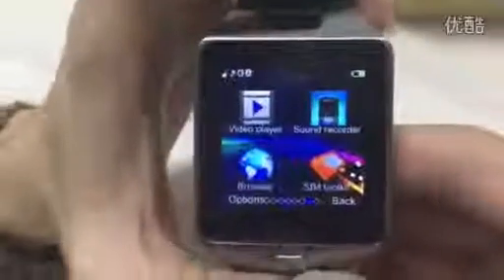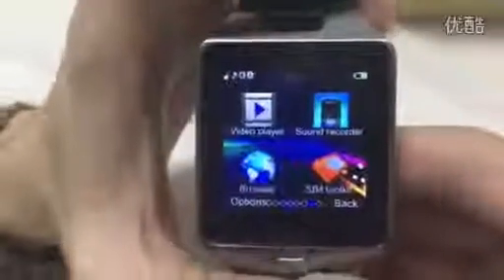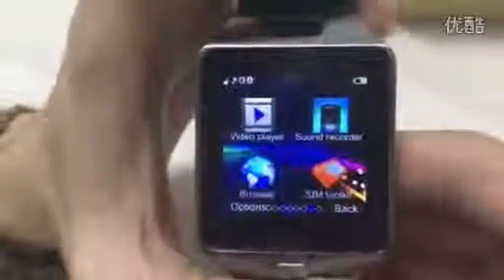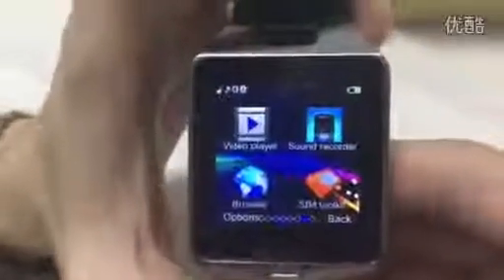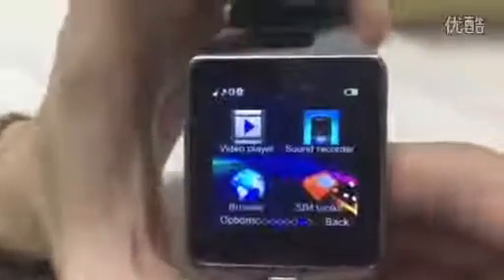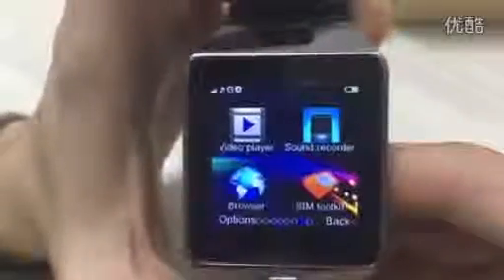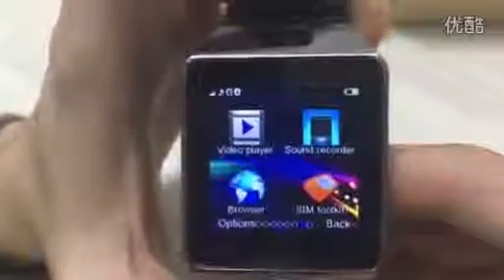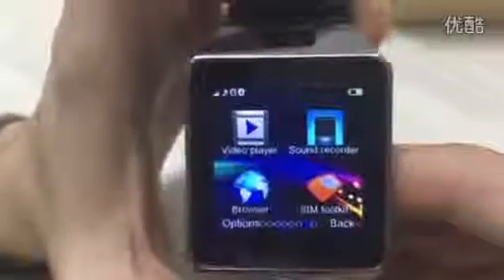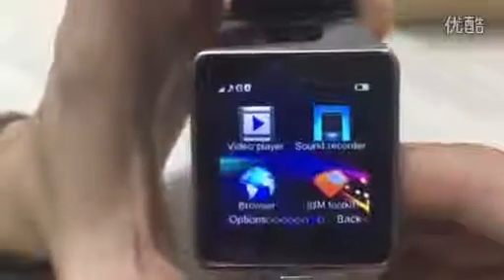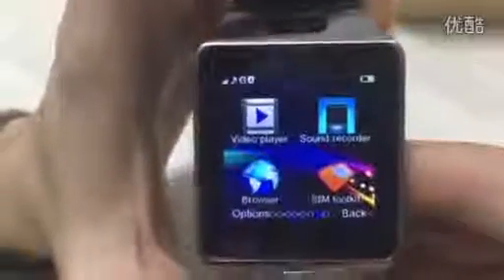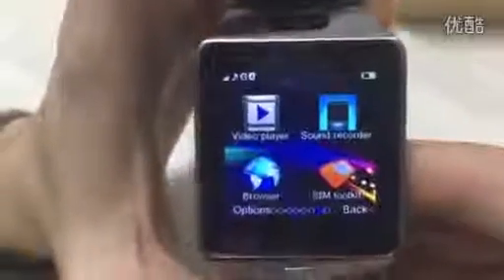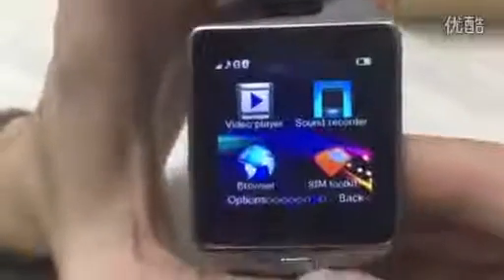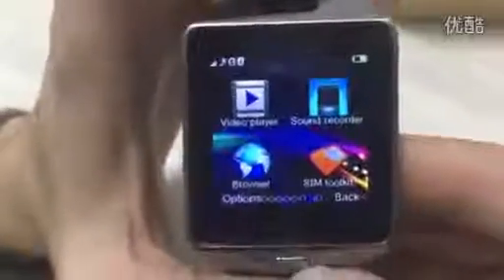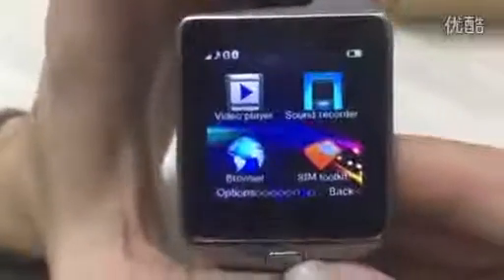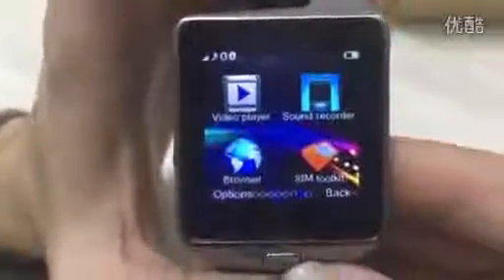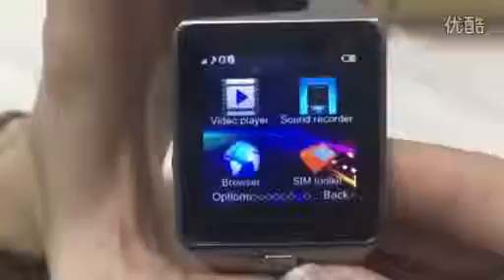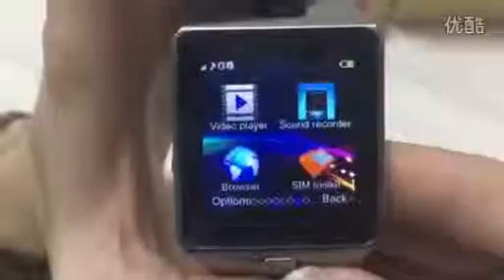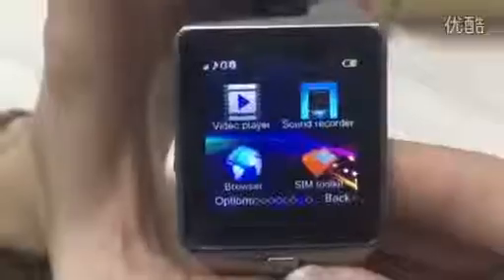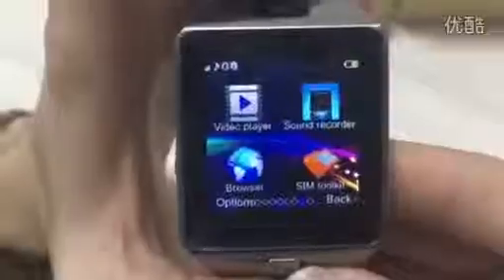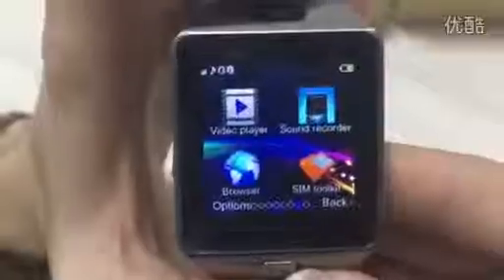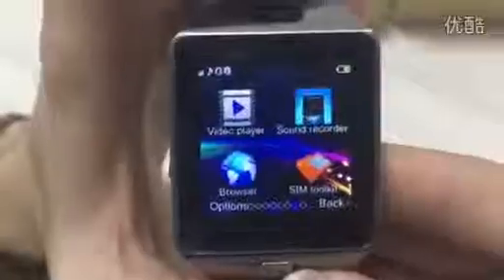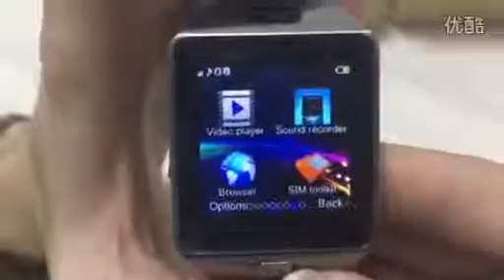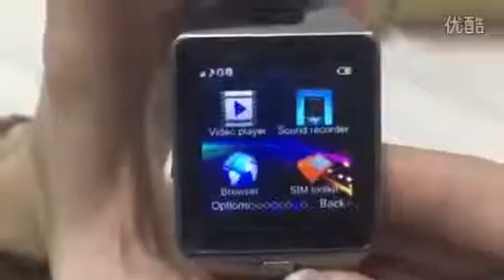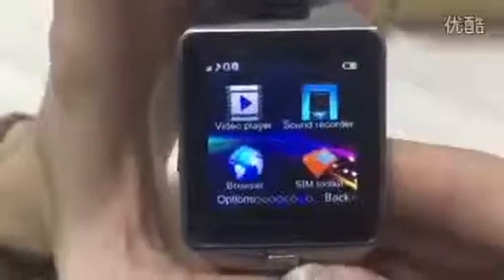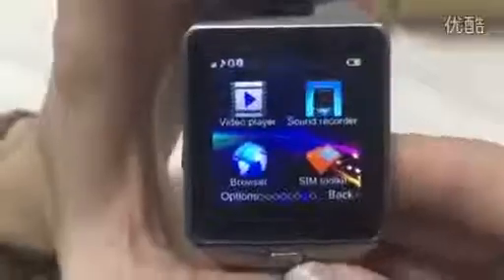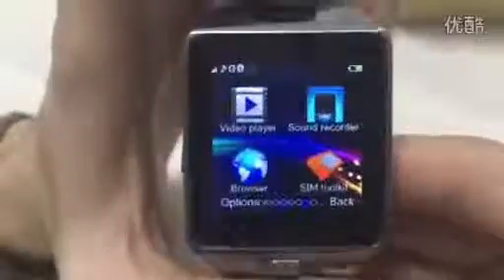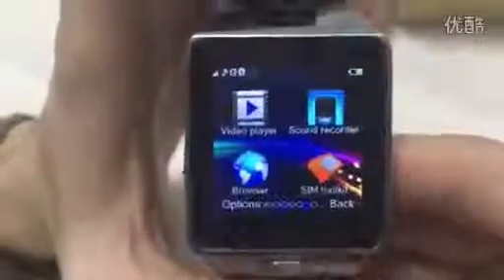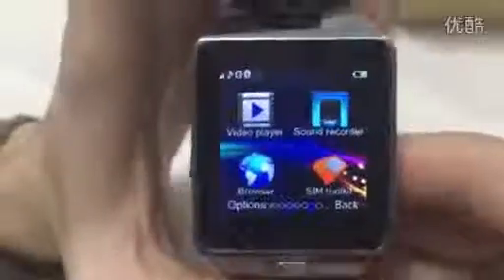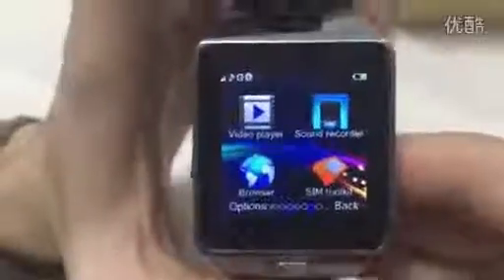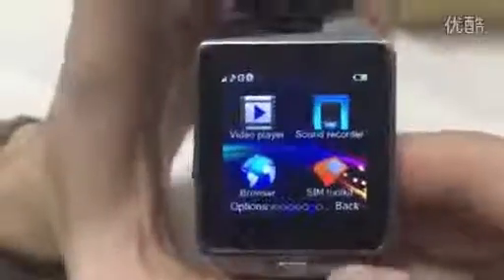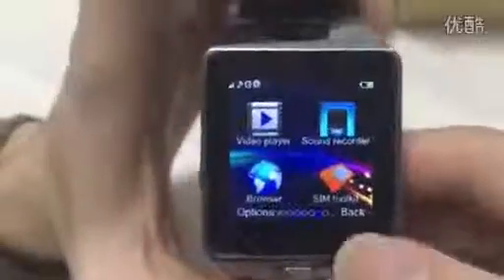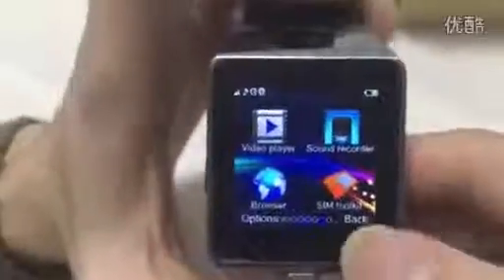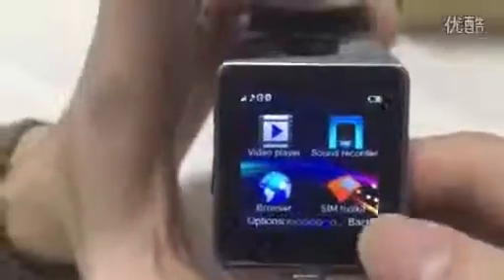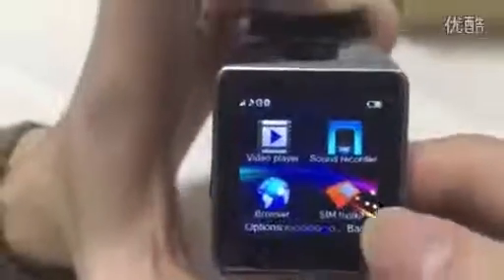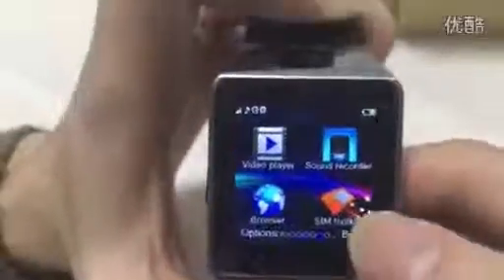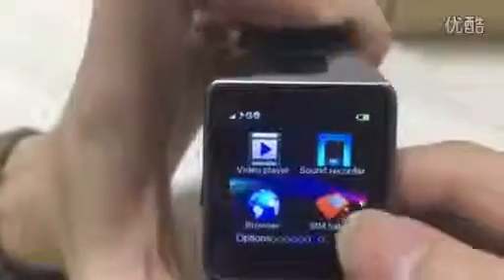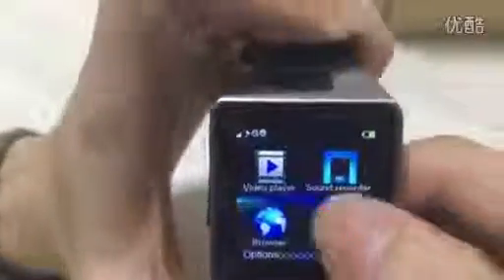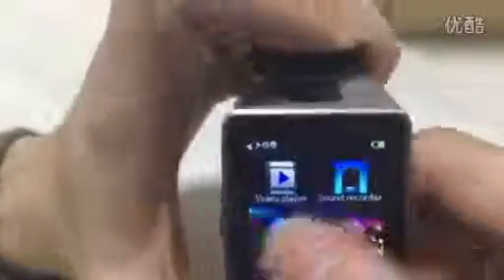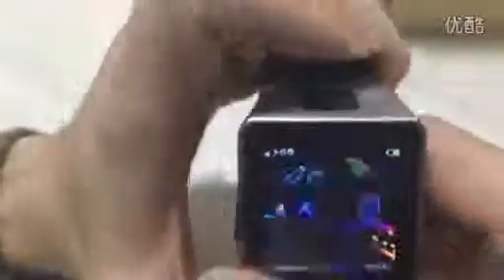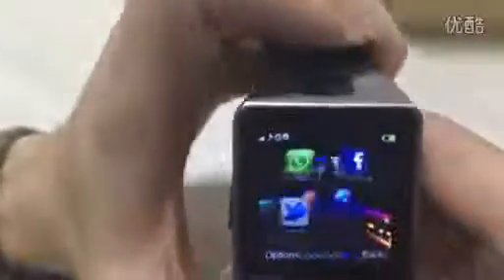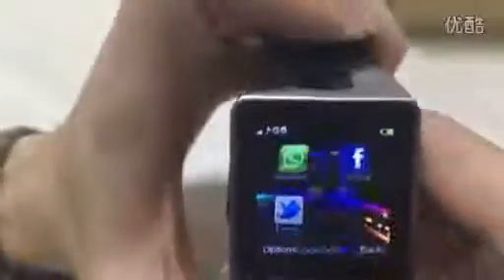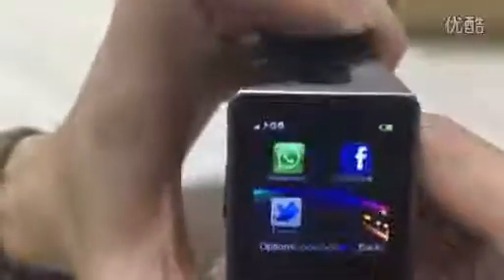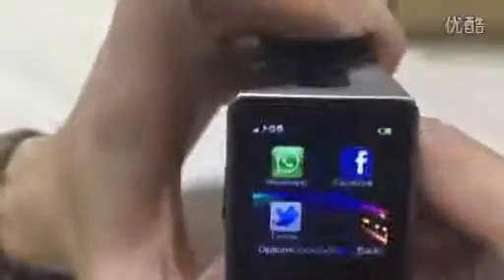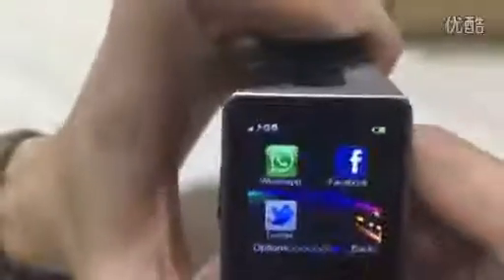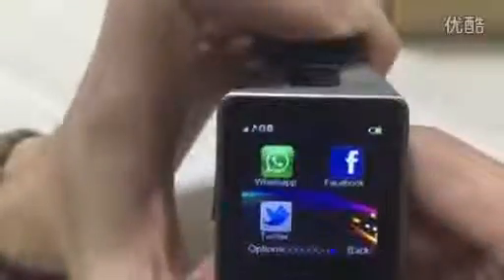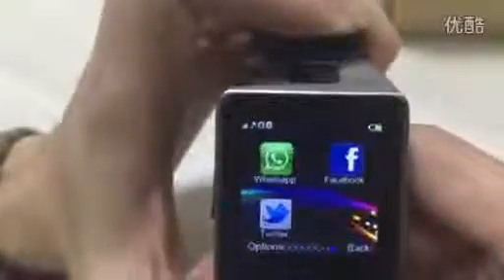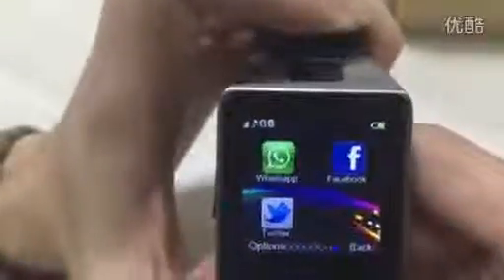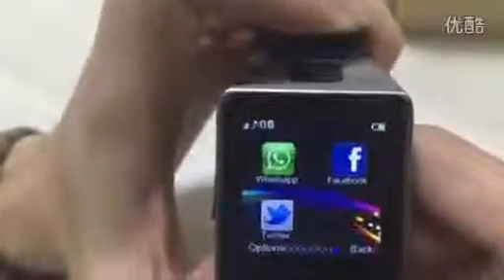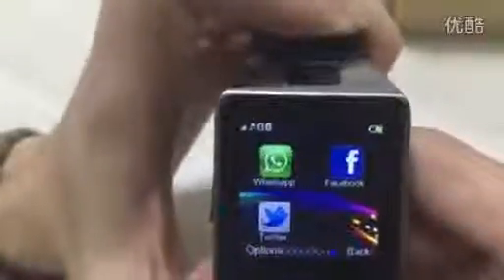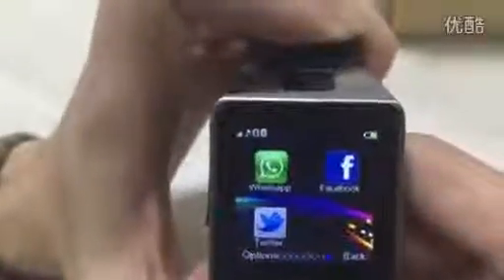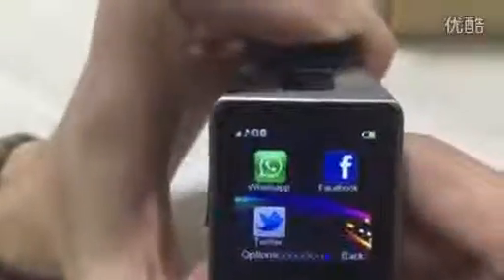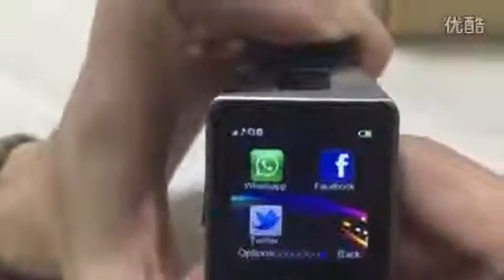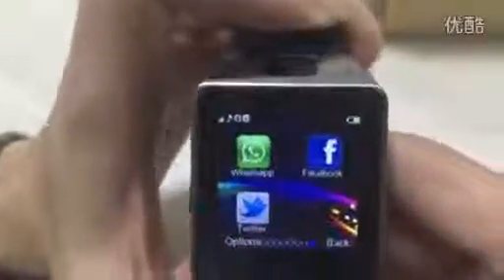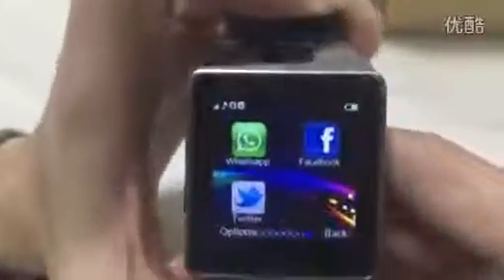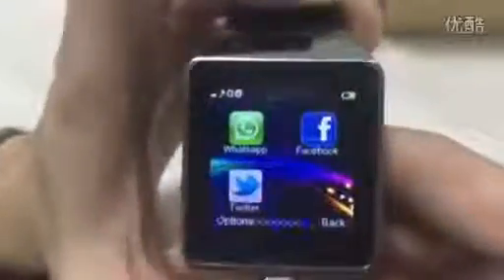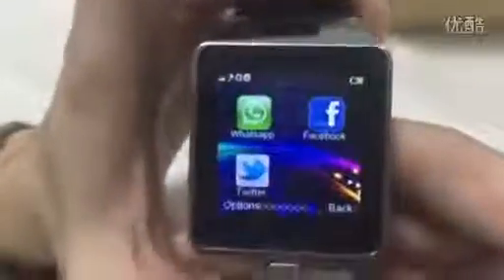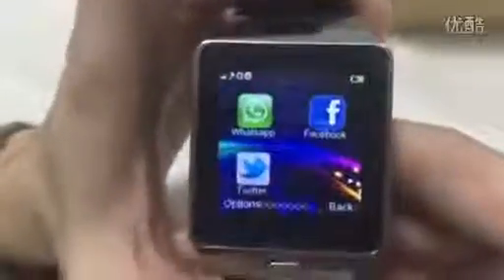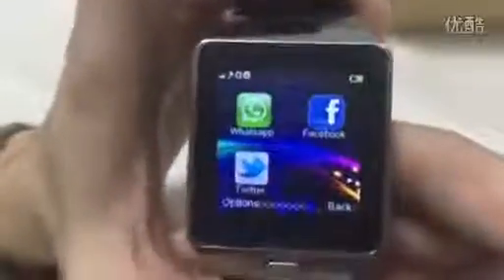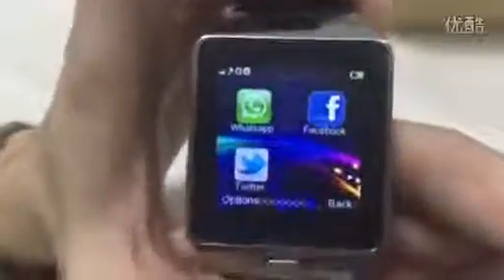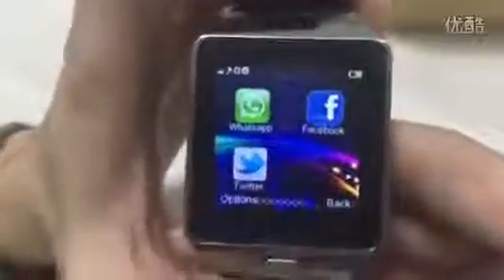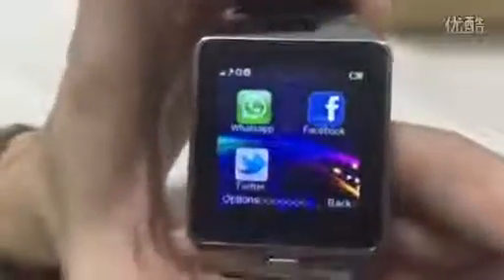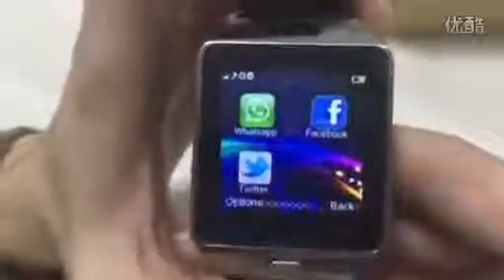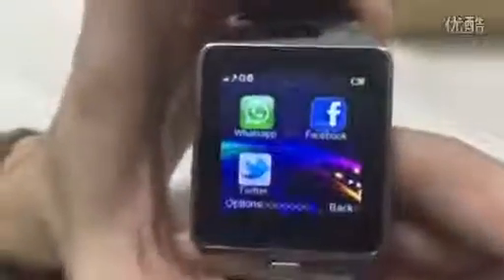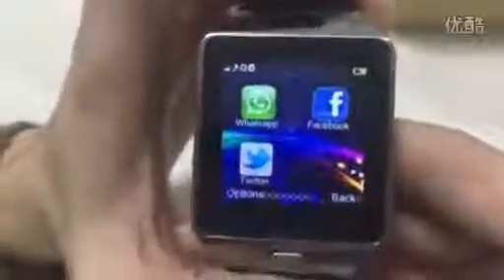Video player, sound recorder, browser, simticket. WhatsApp, Facebook and Twitter.